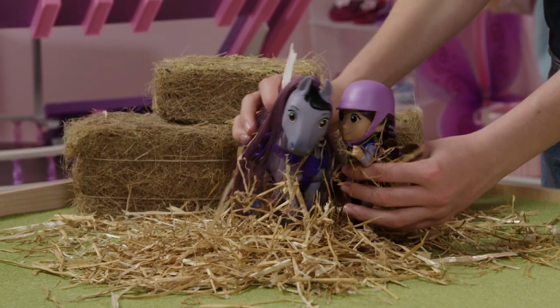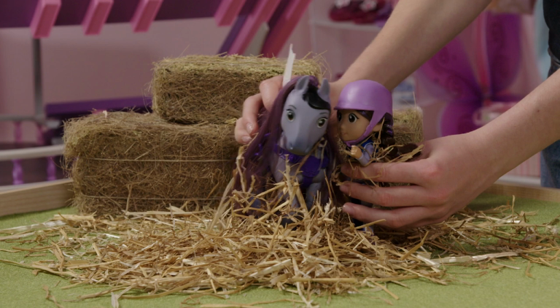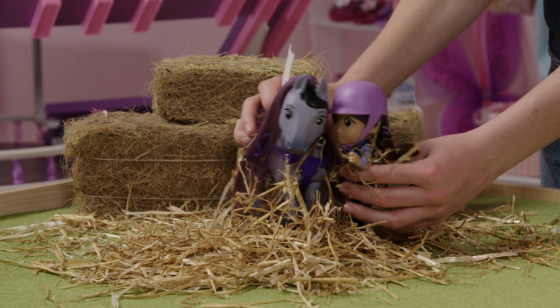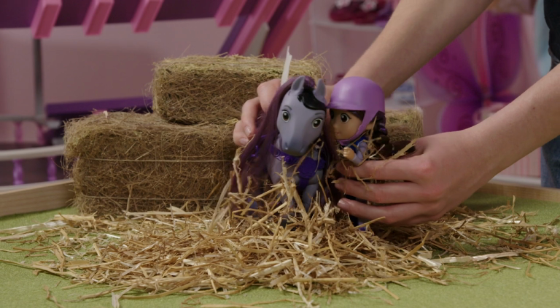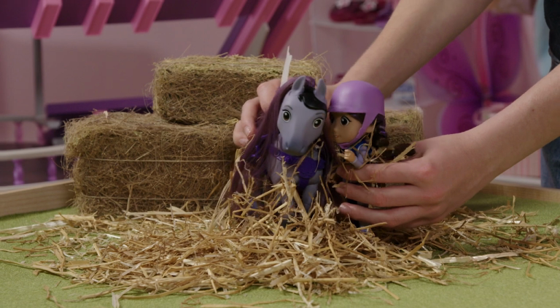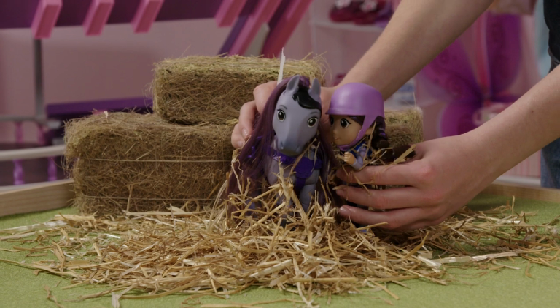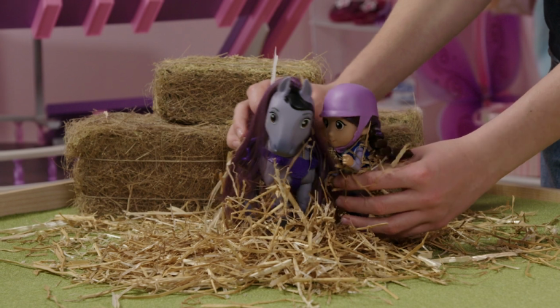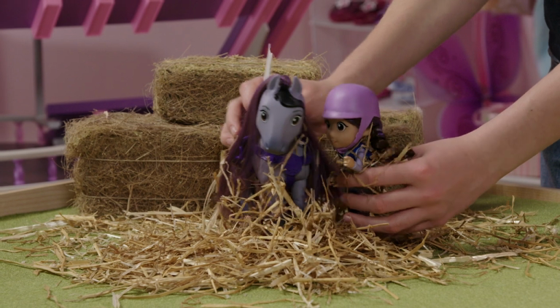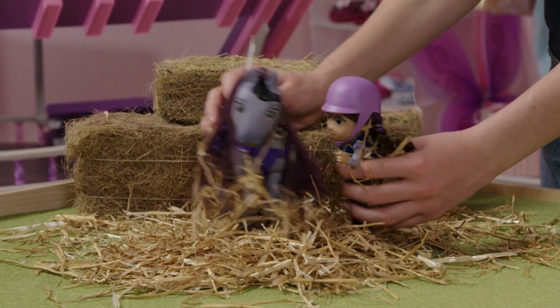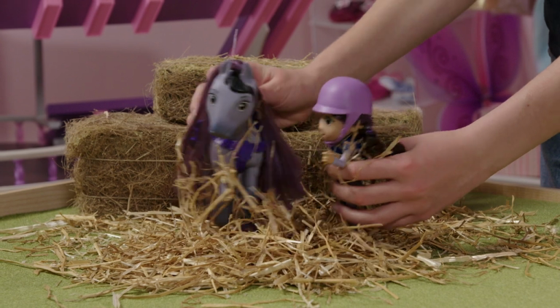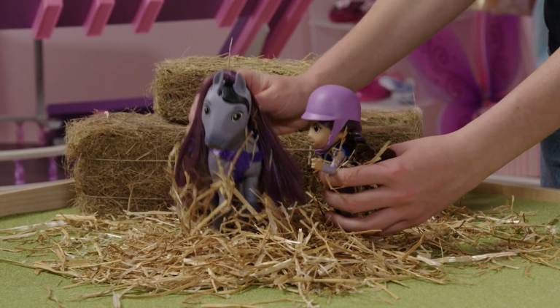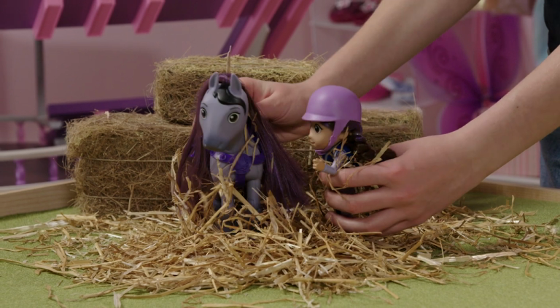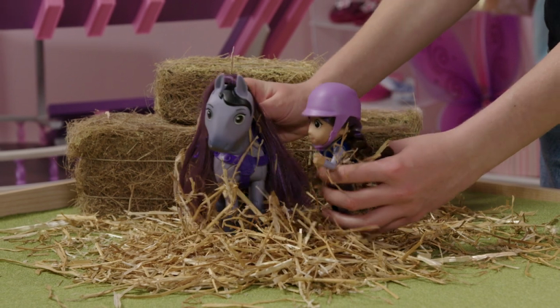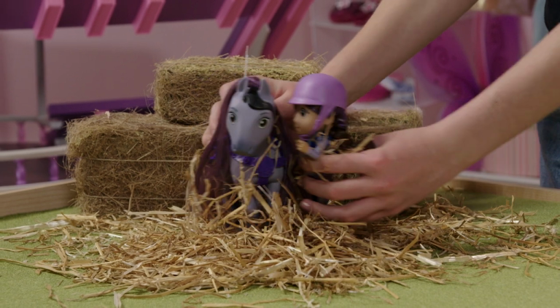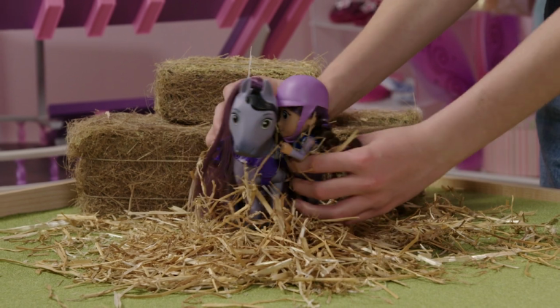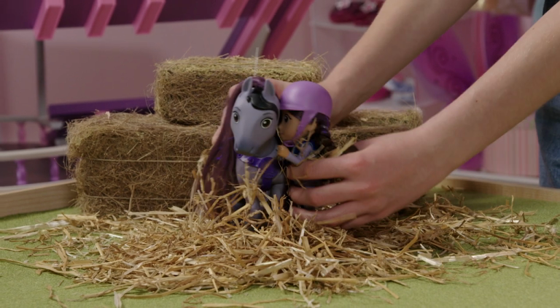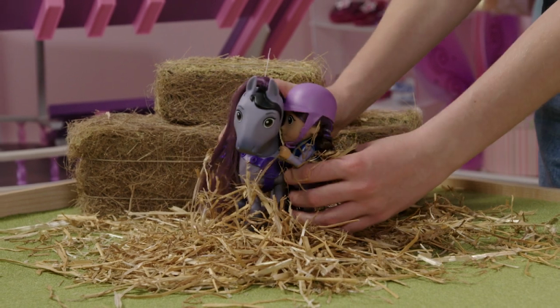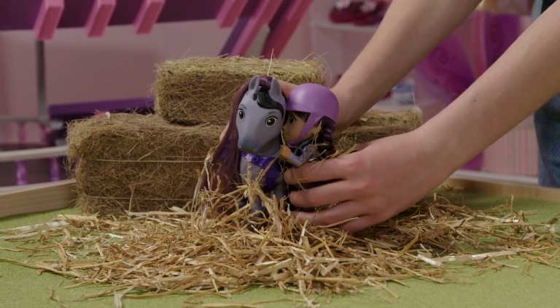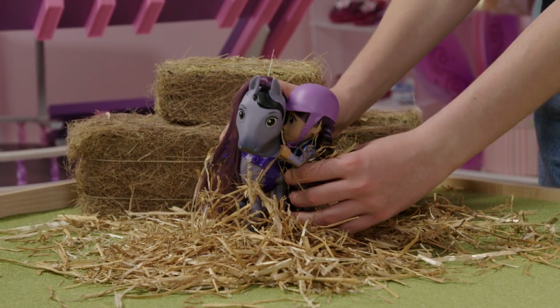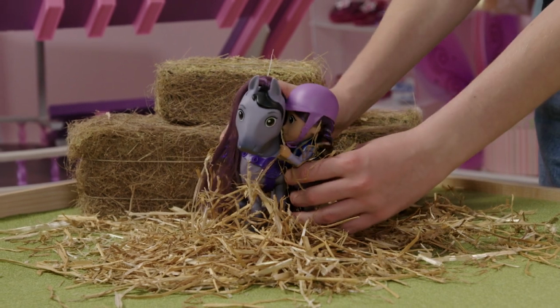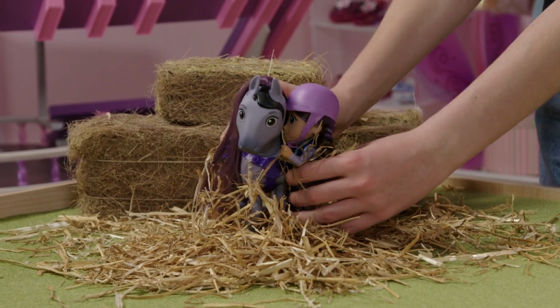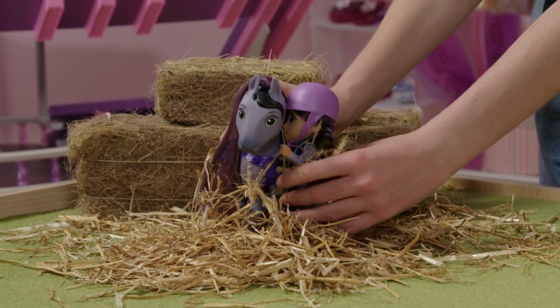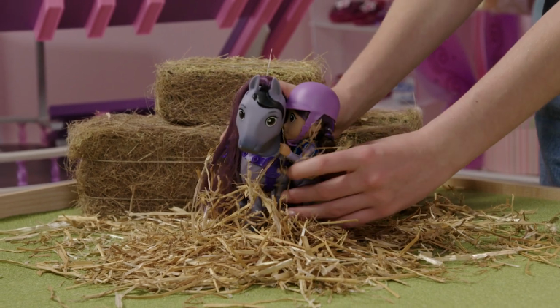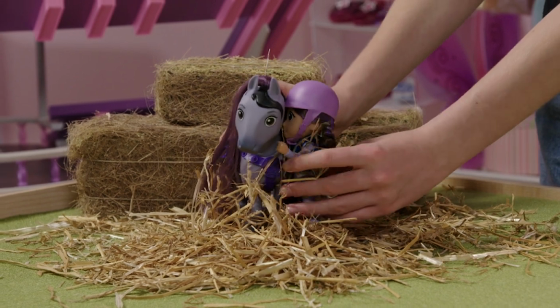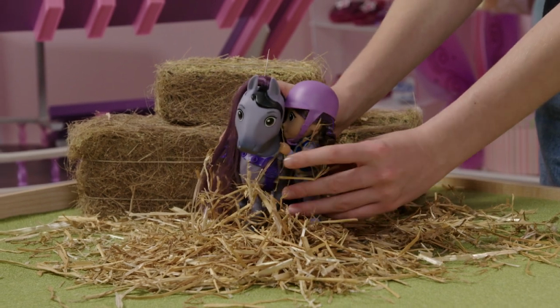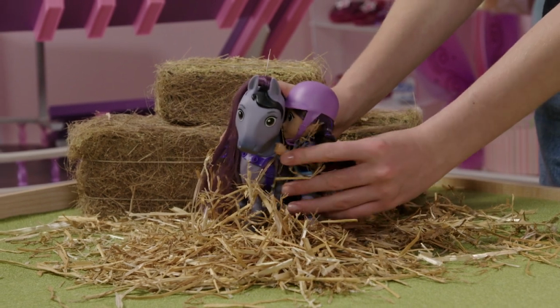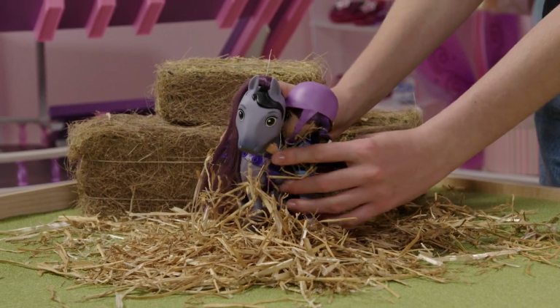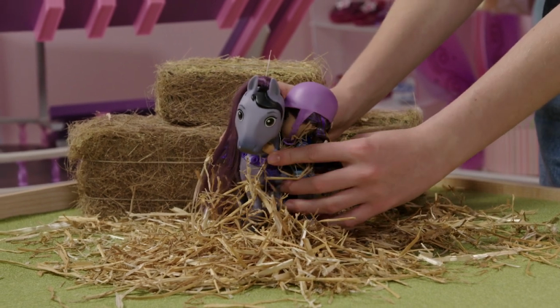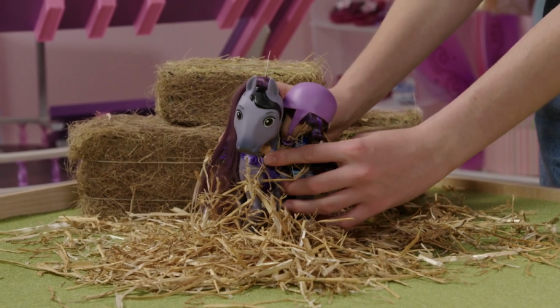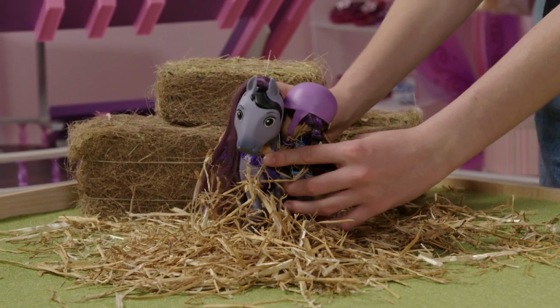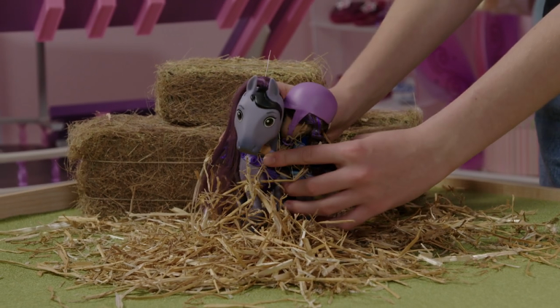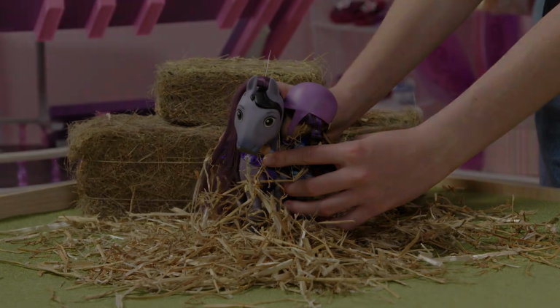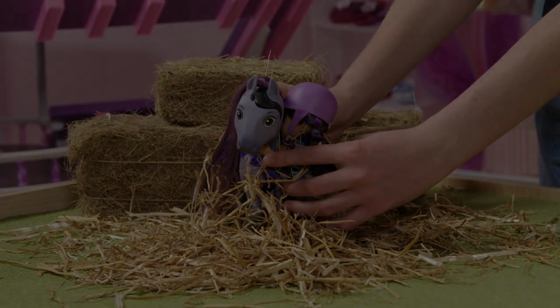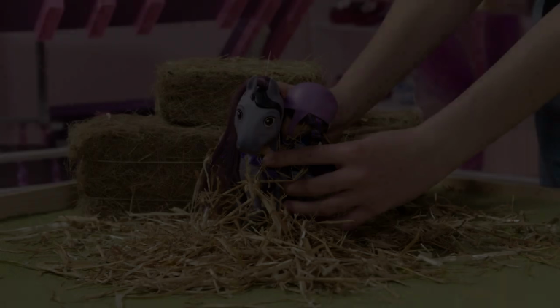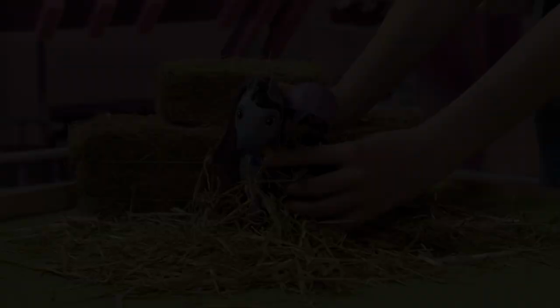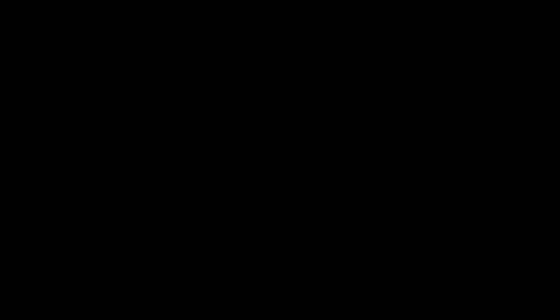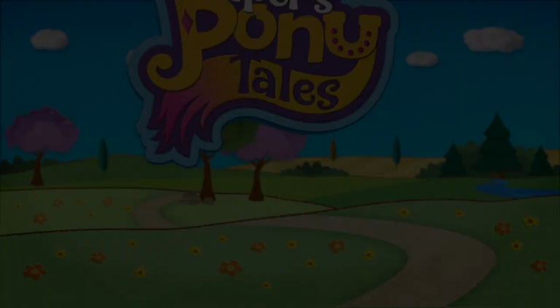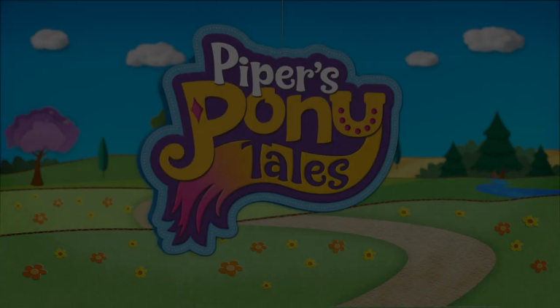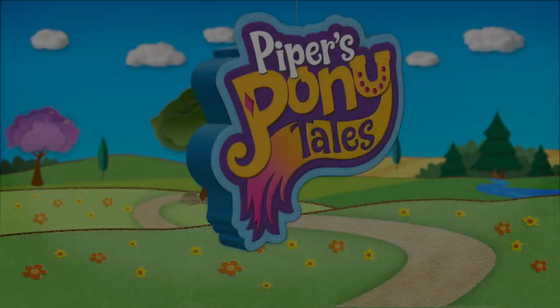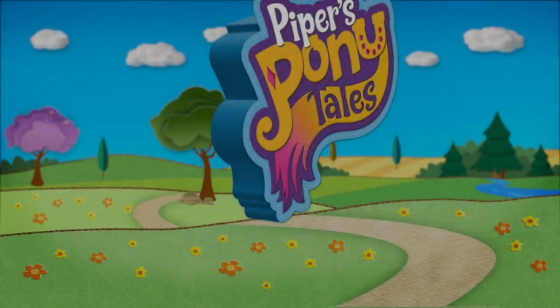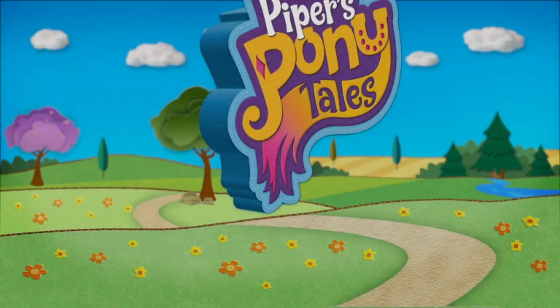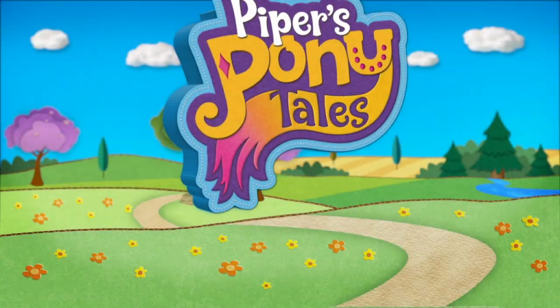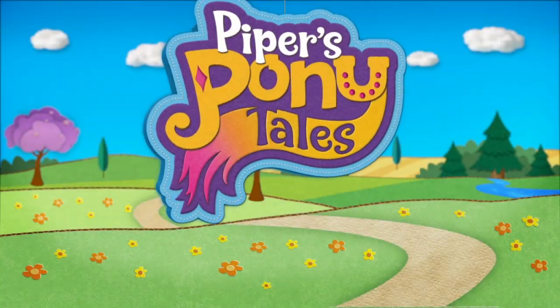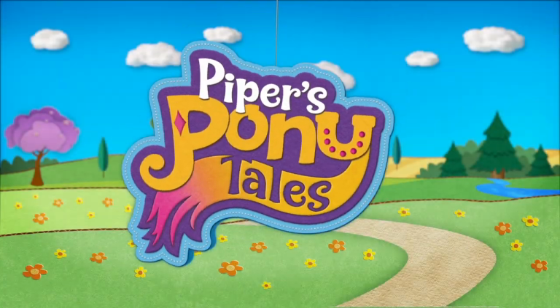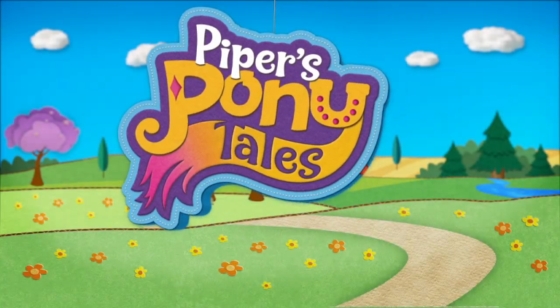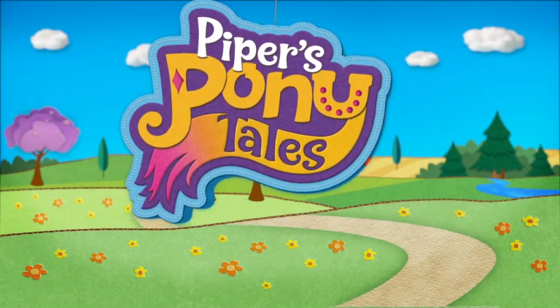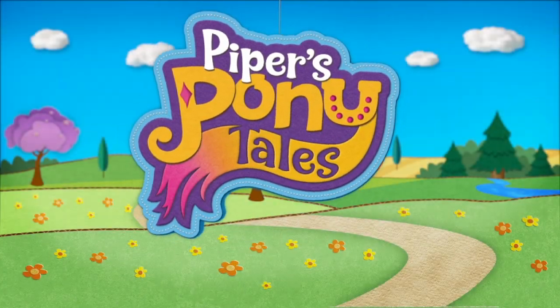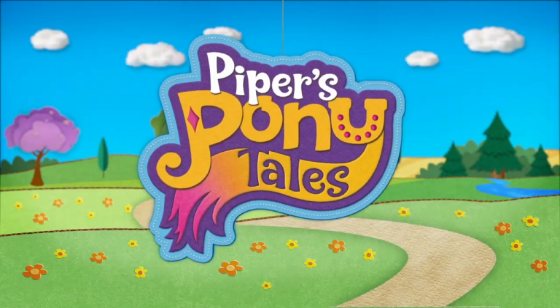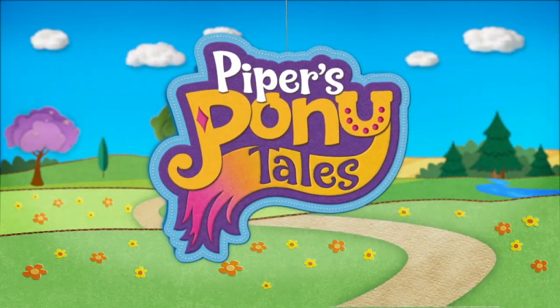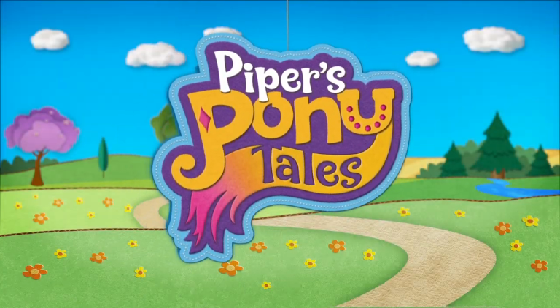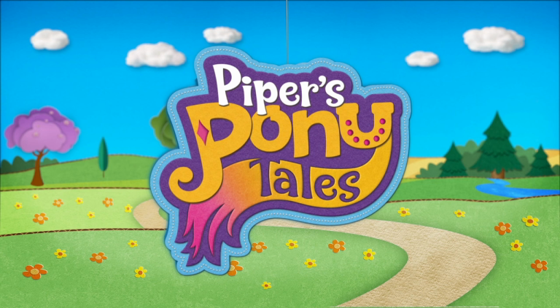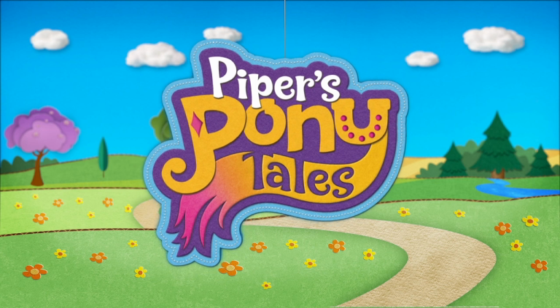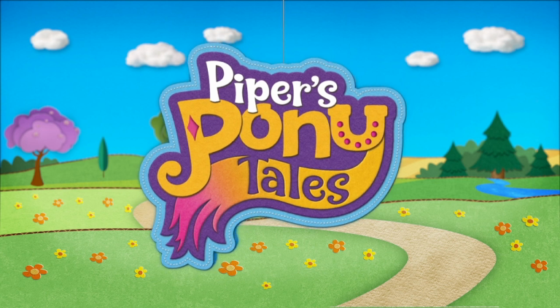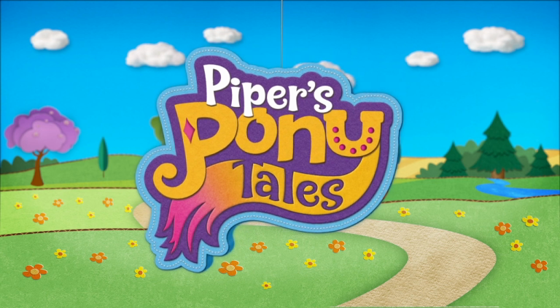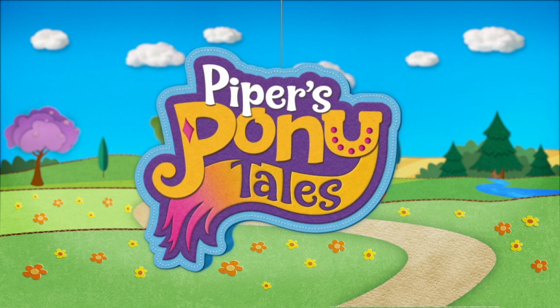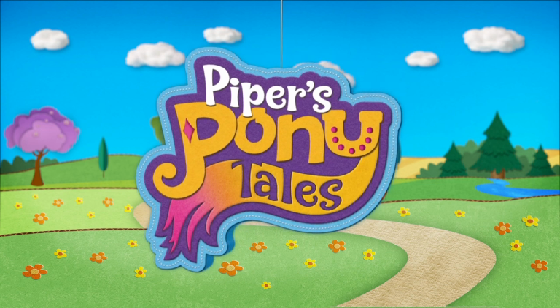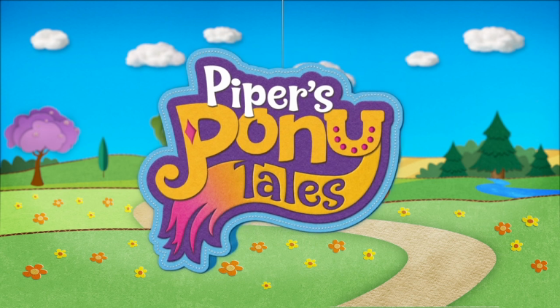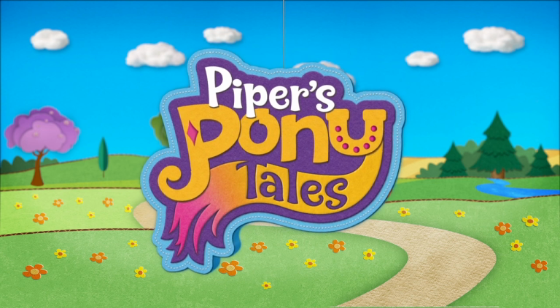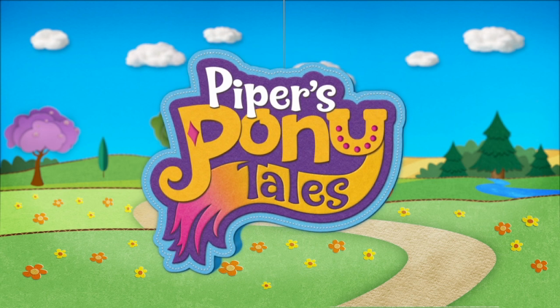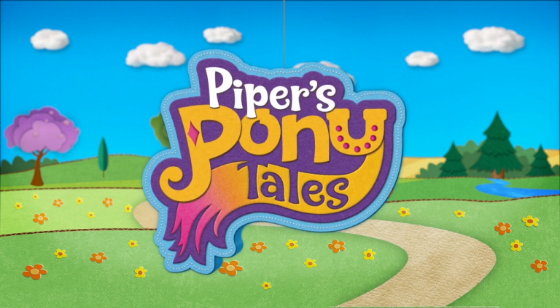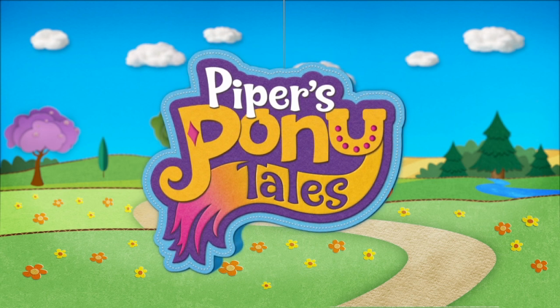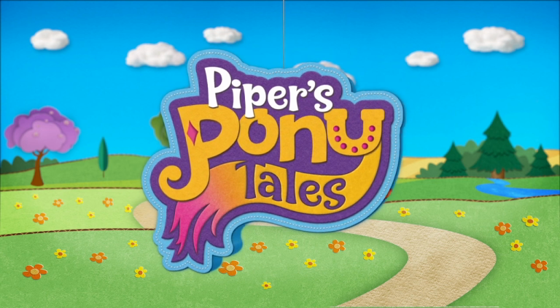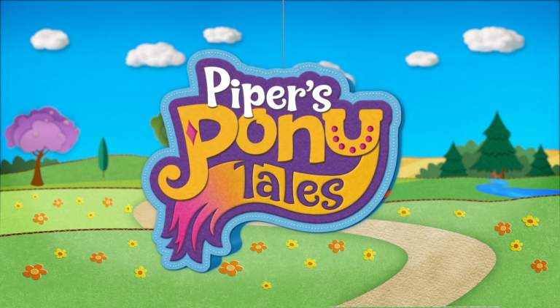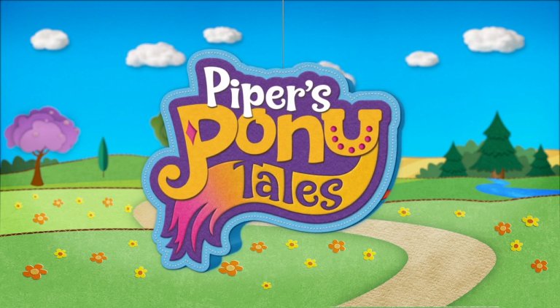Of course, Paloma! What ponytails can you make up at home?